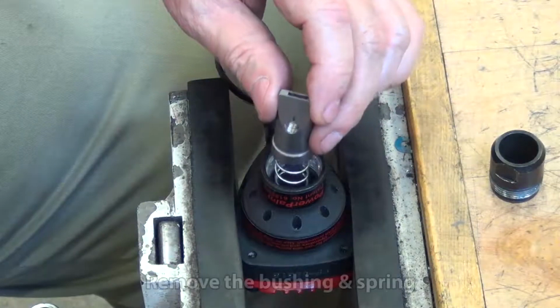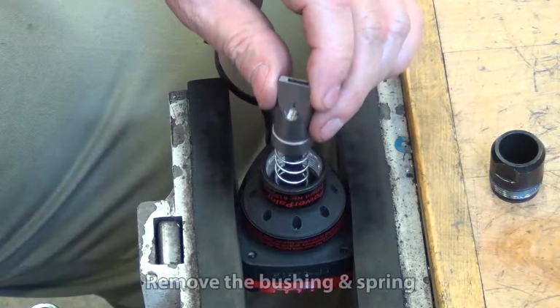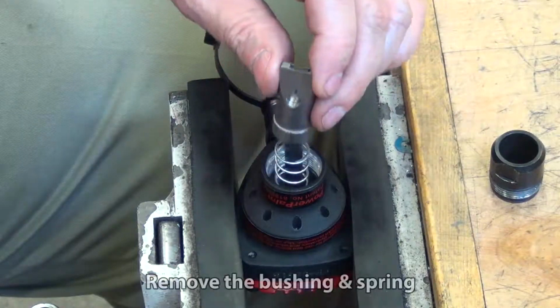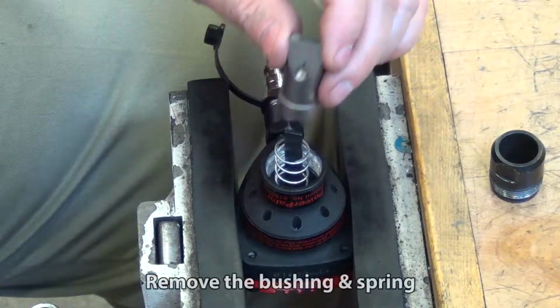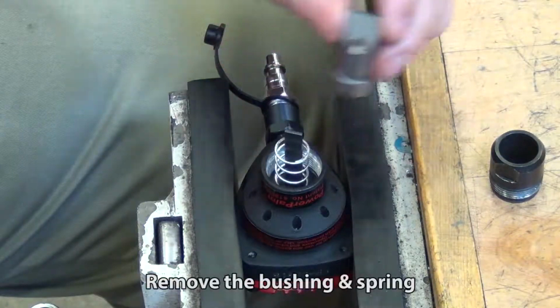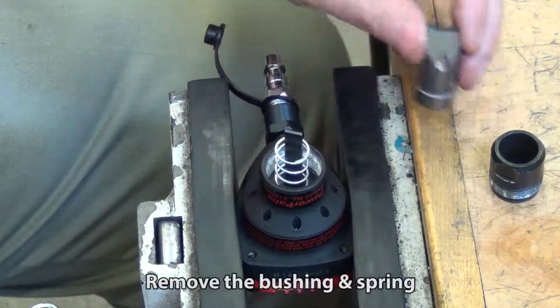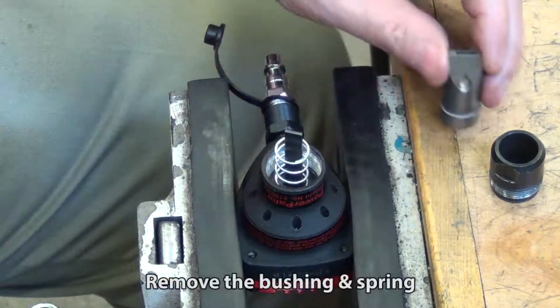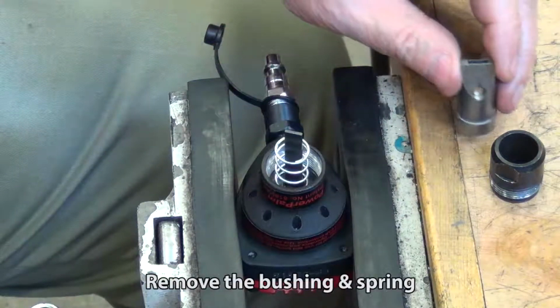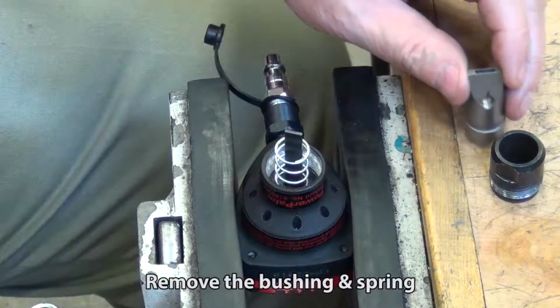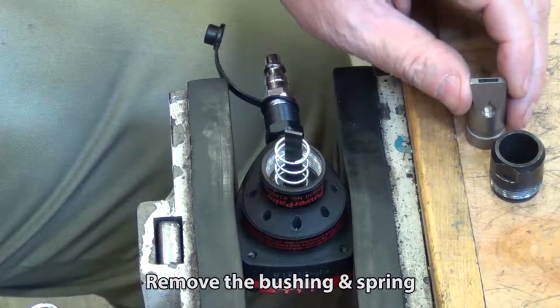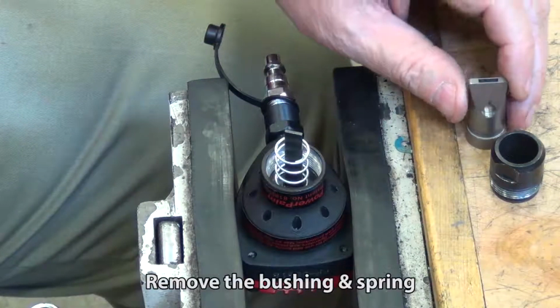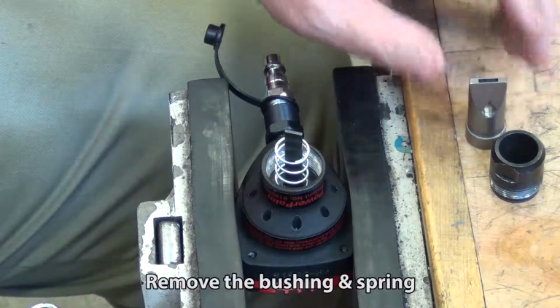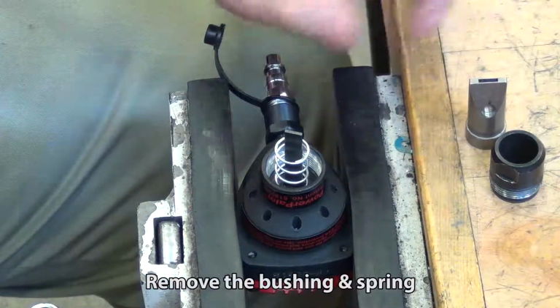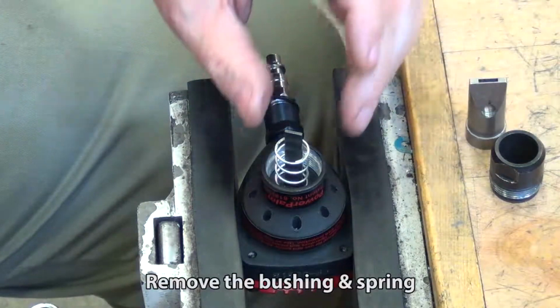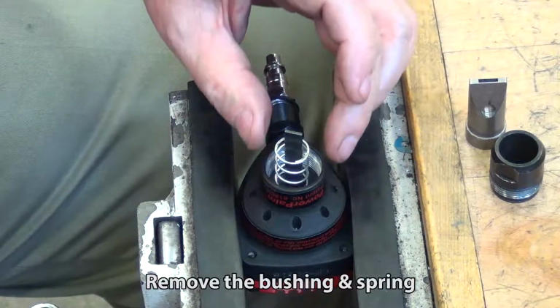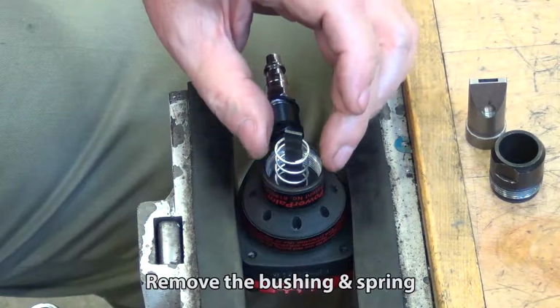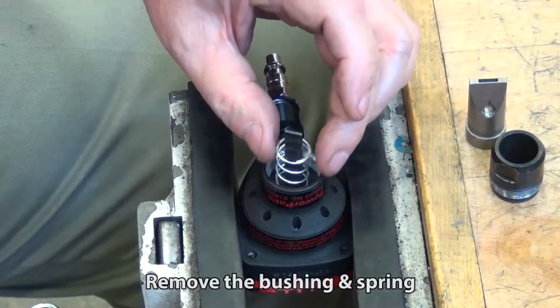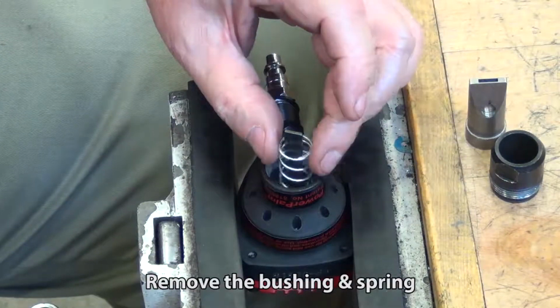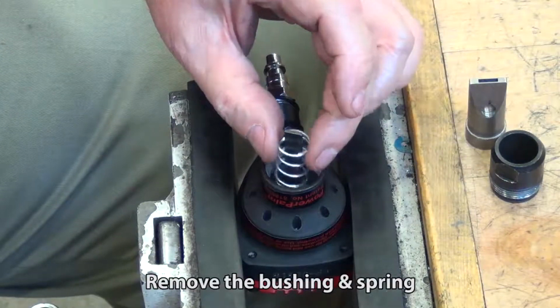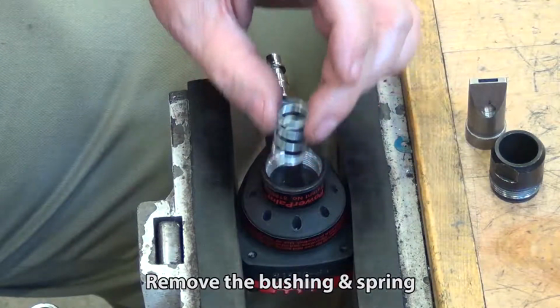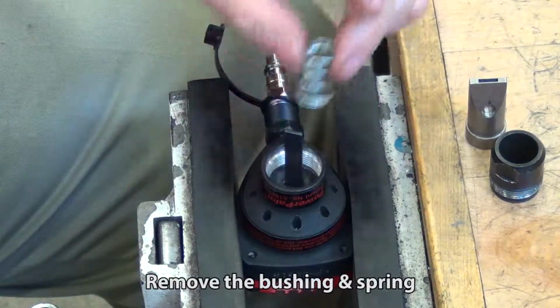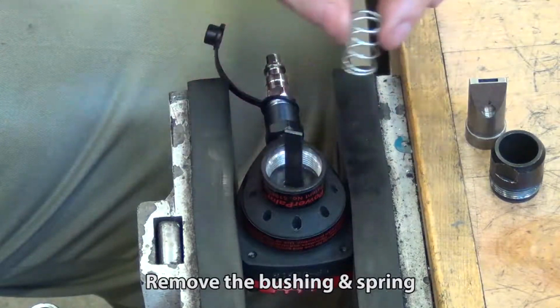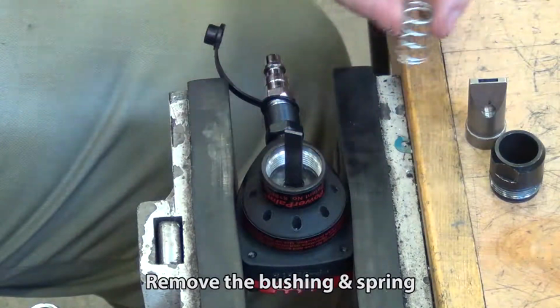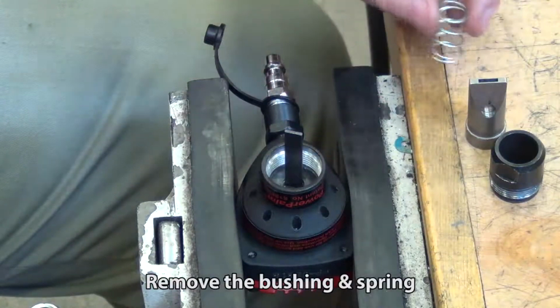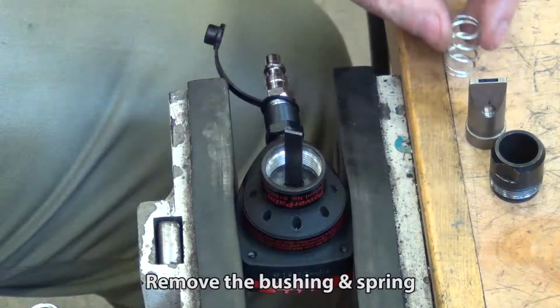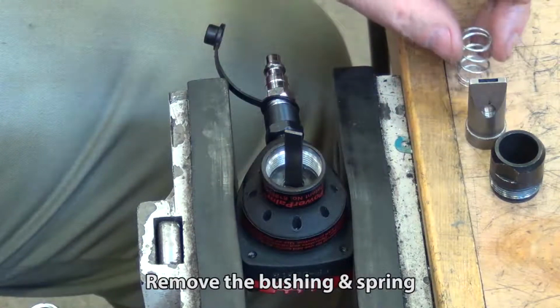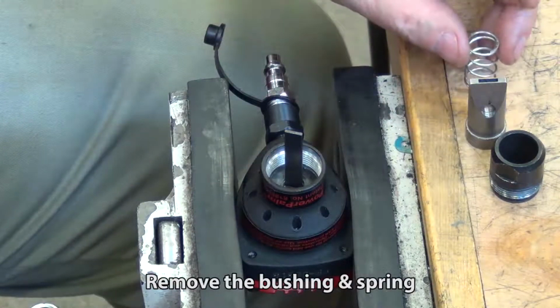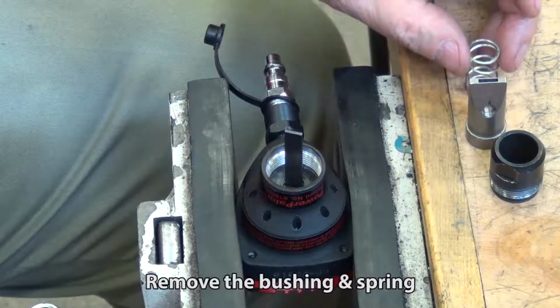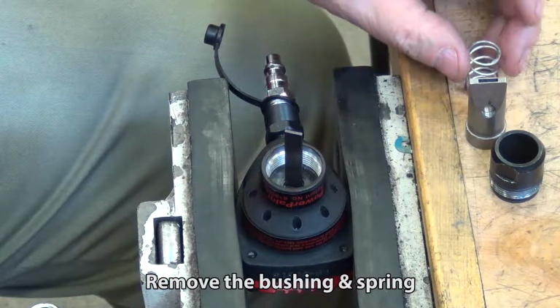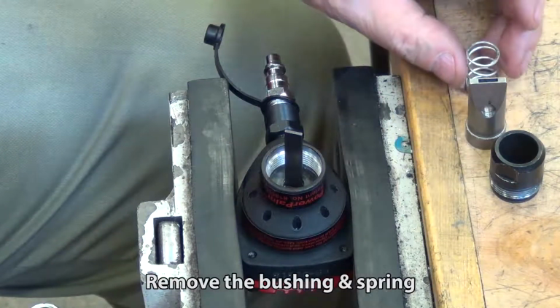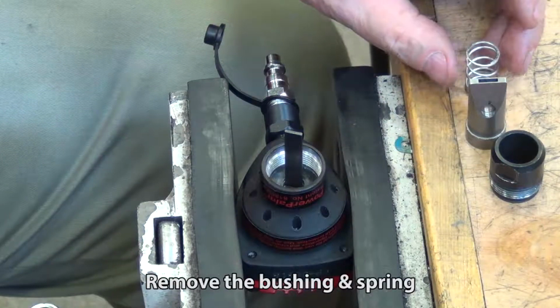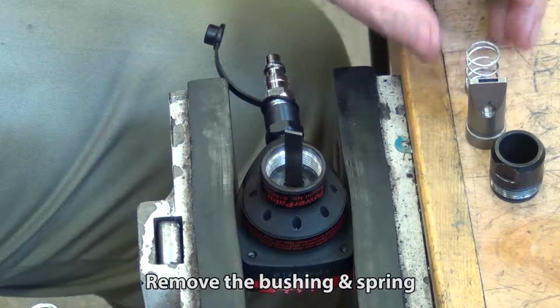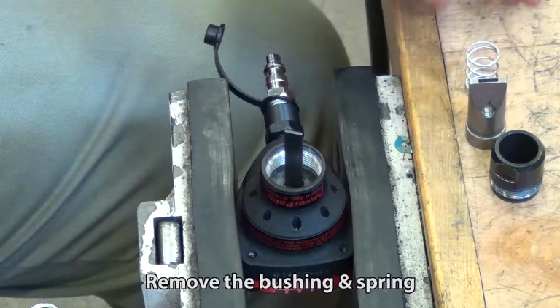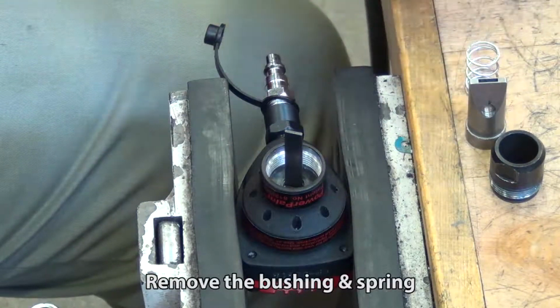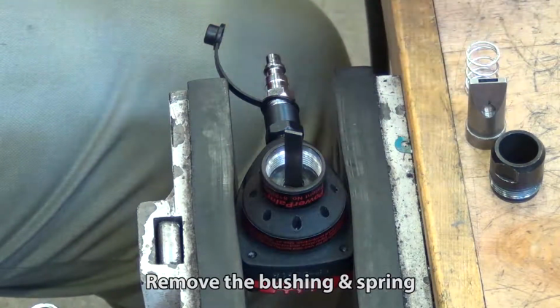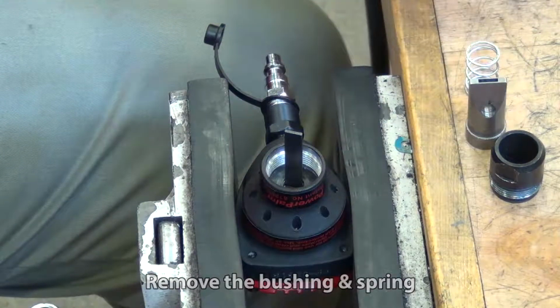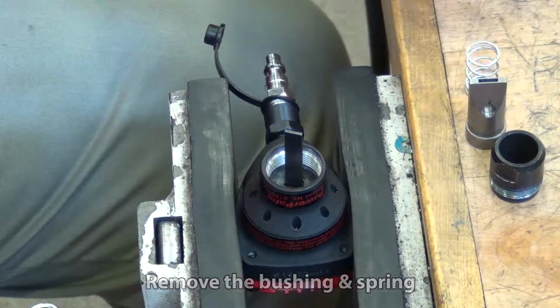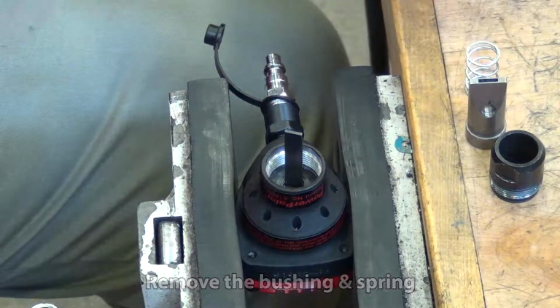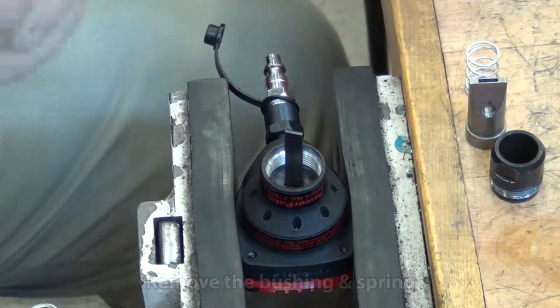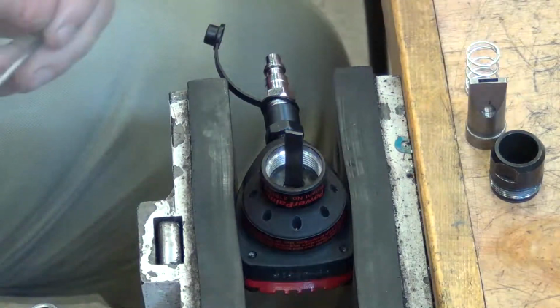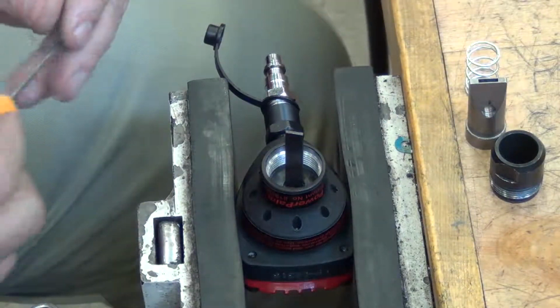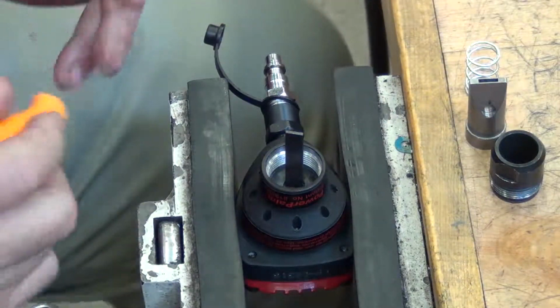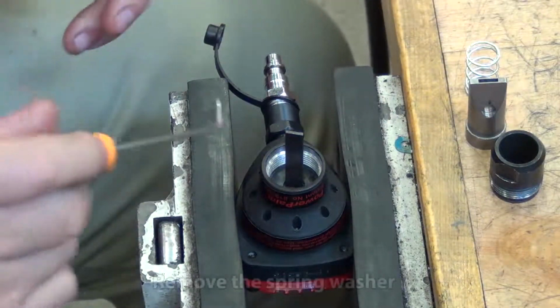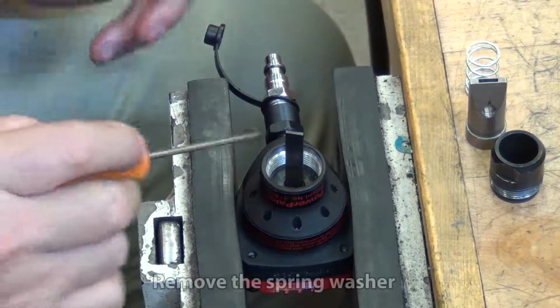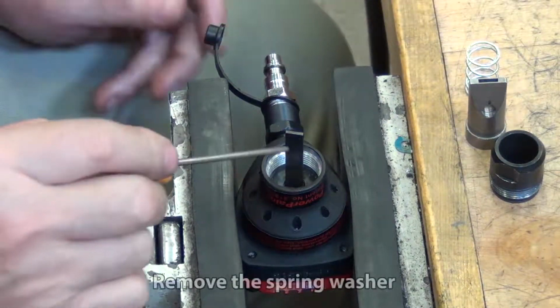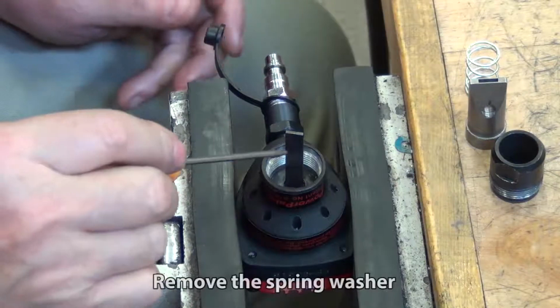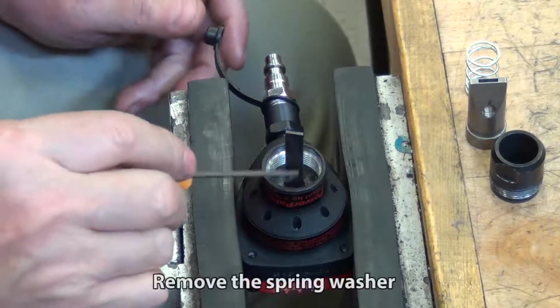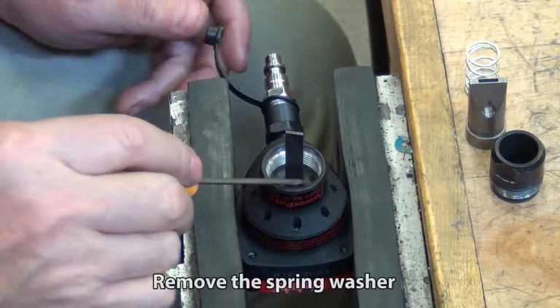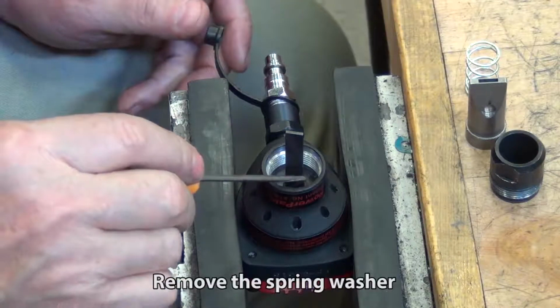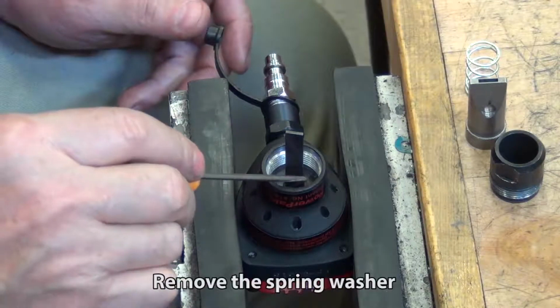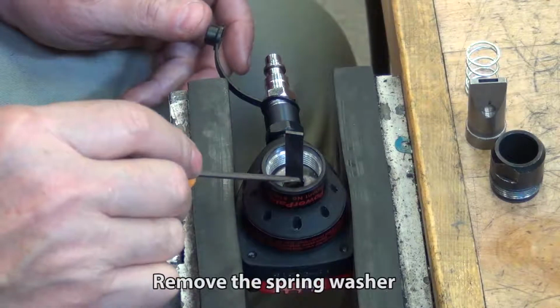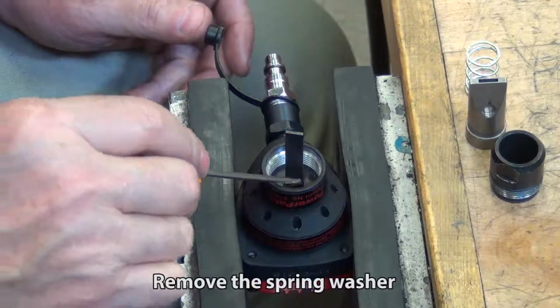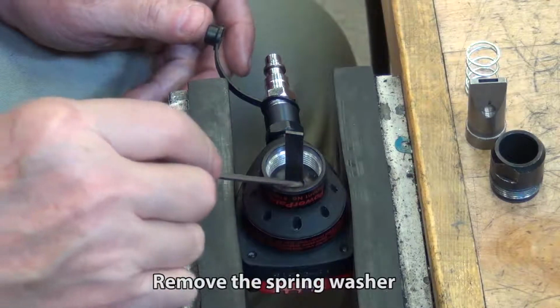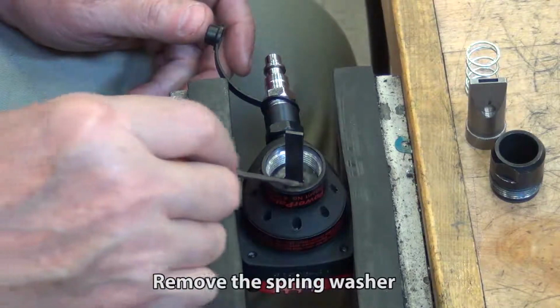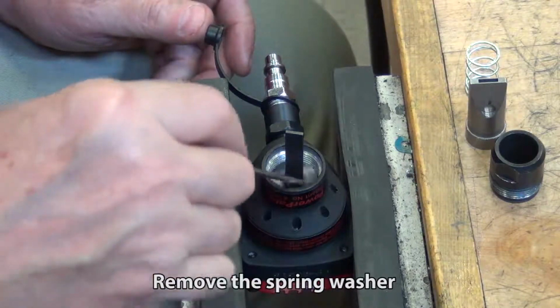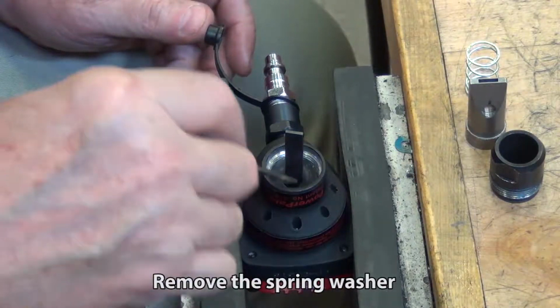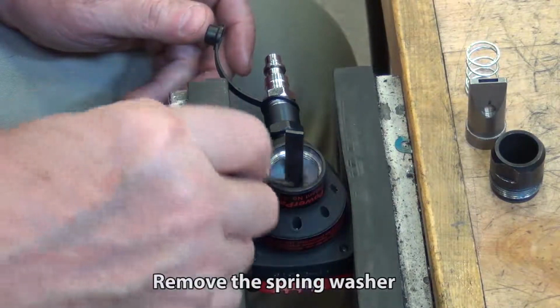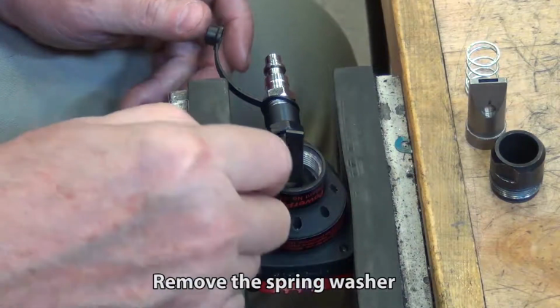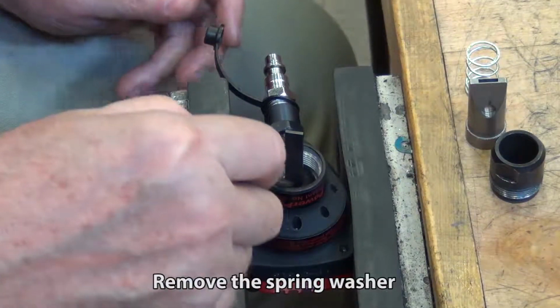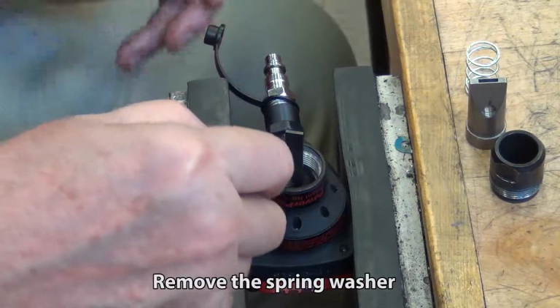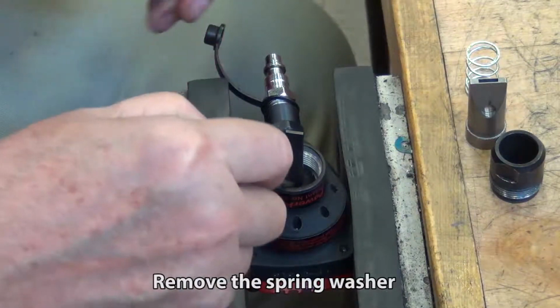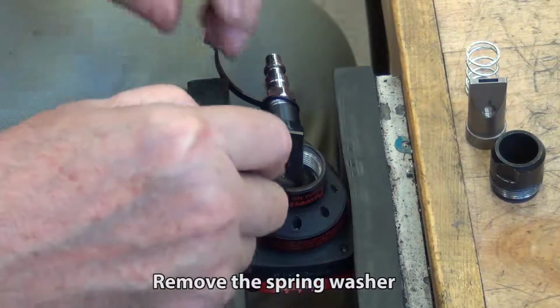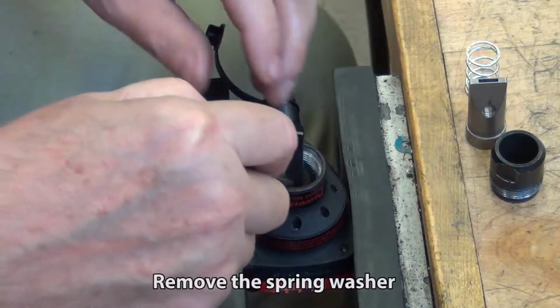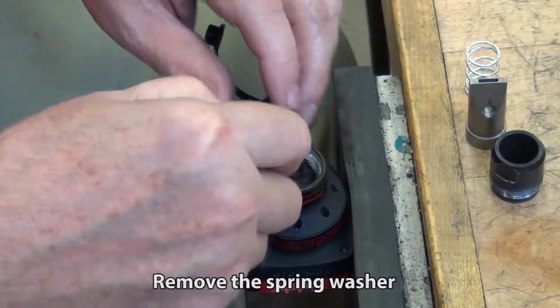Remove the bushing and spring. Remove the spring washer.